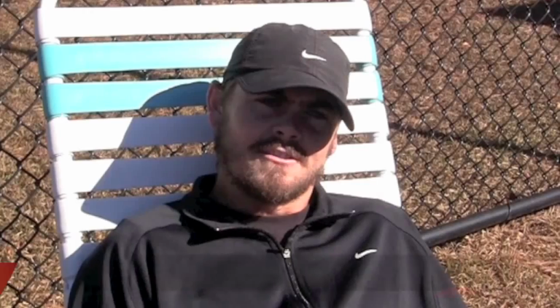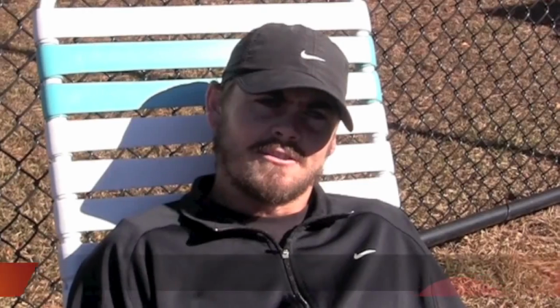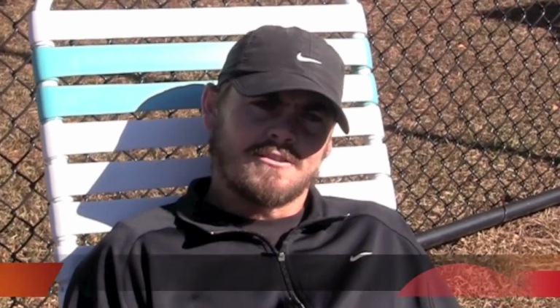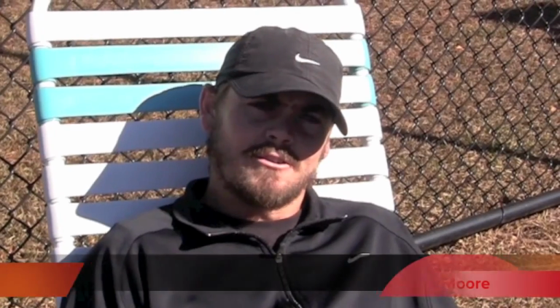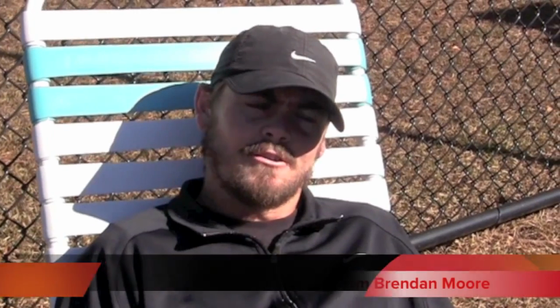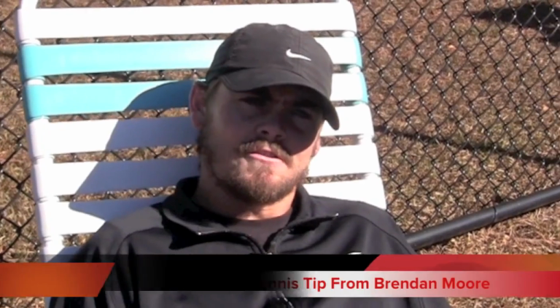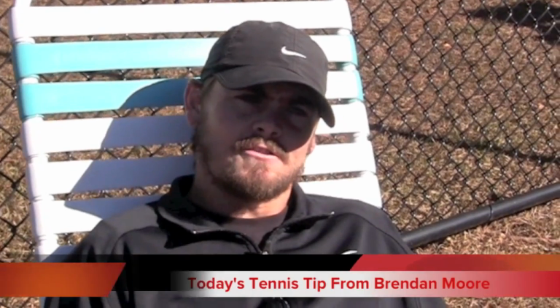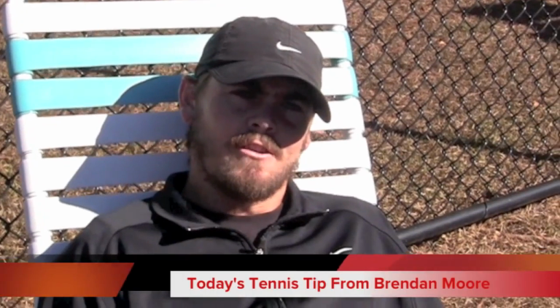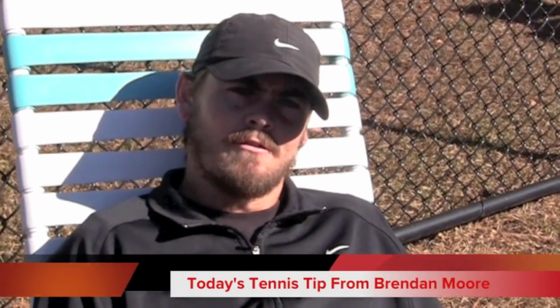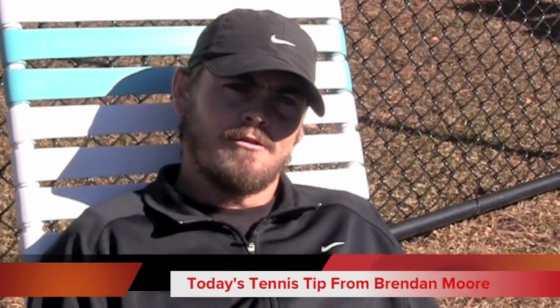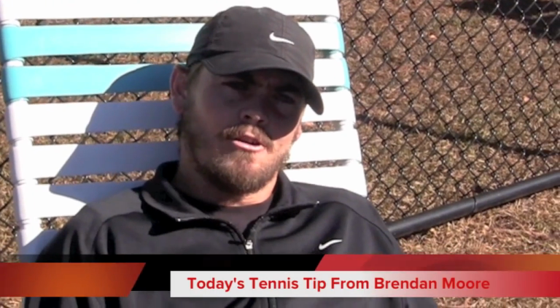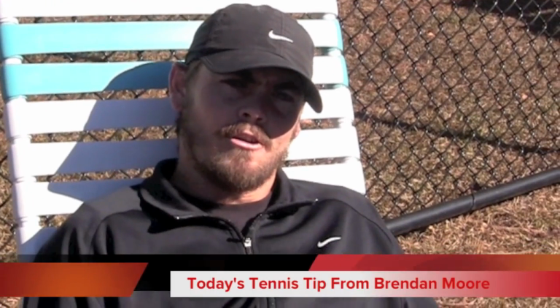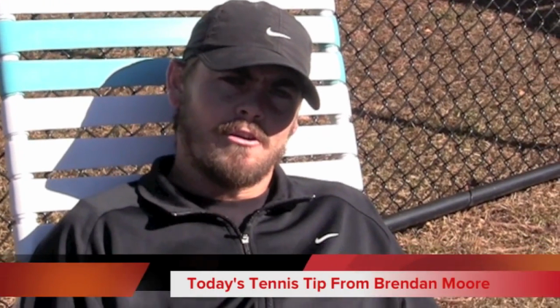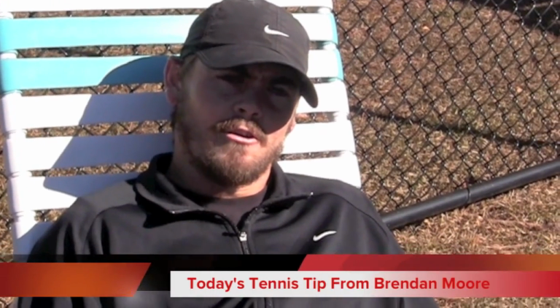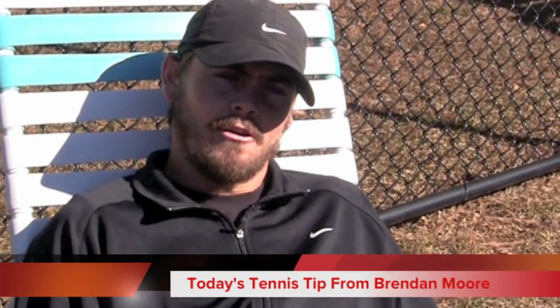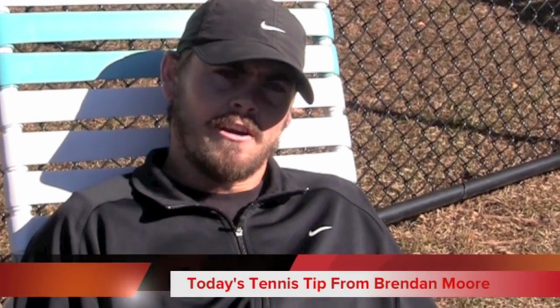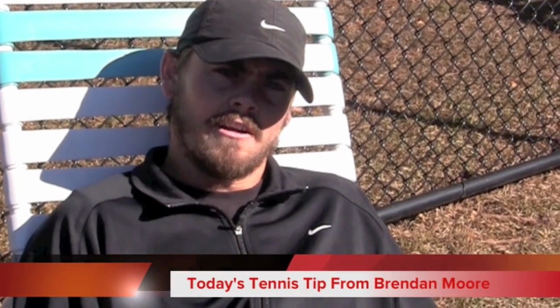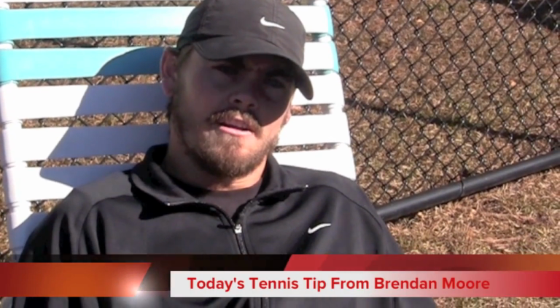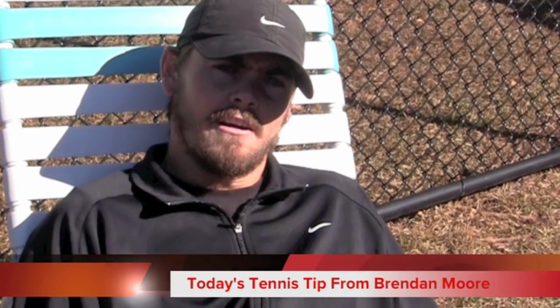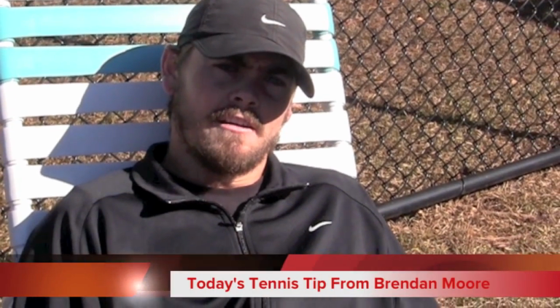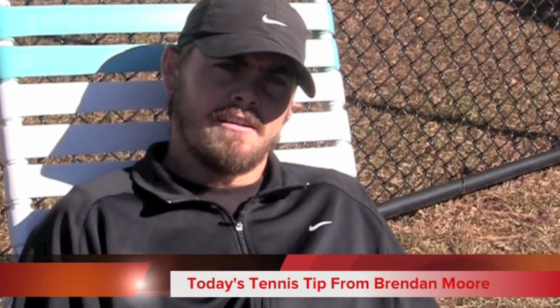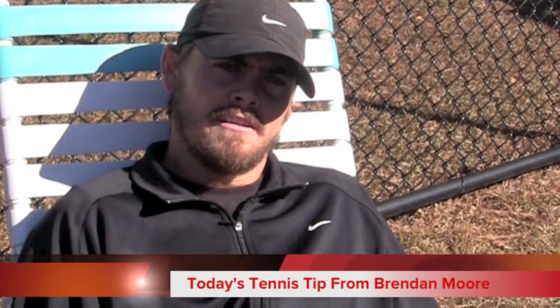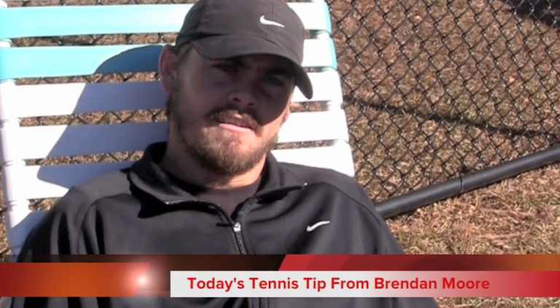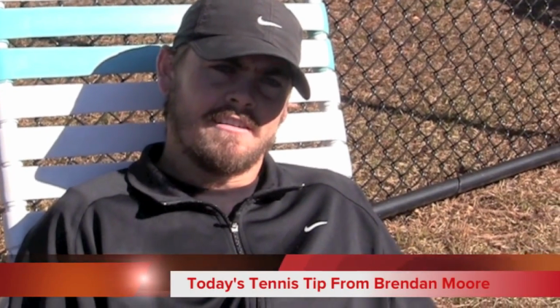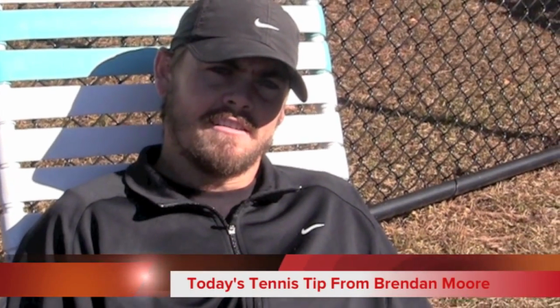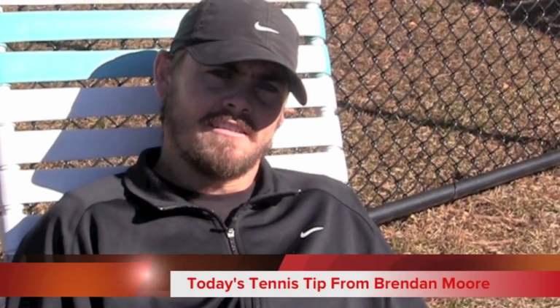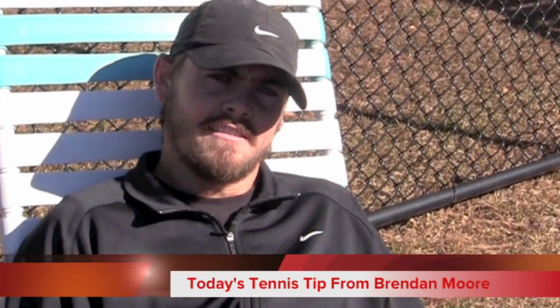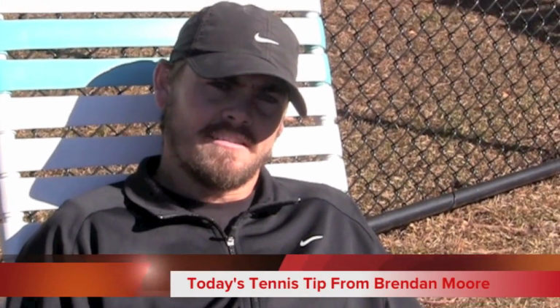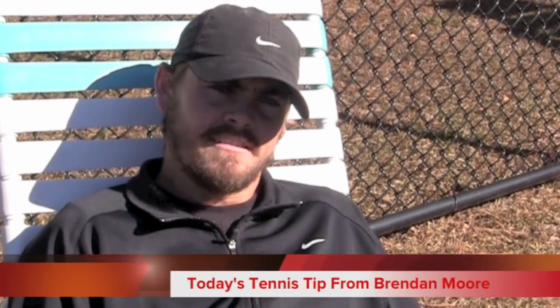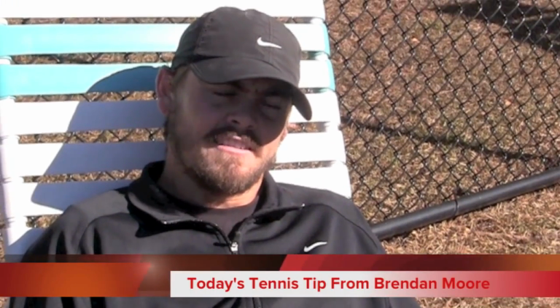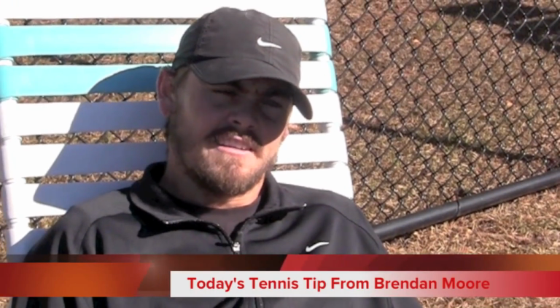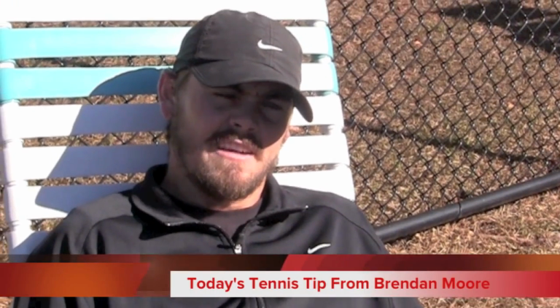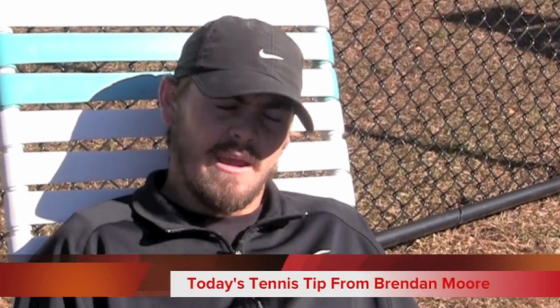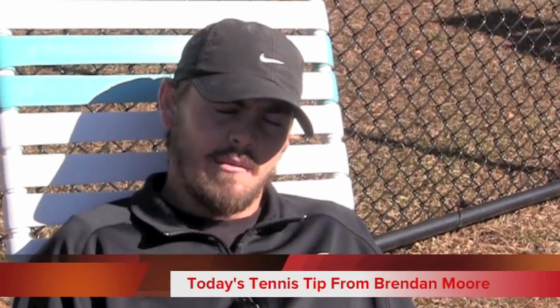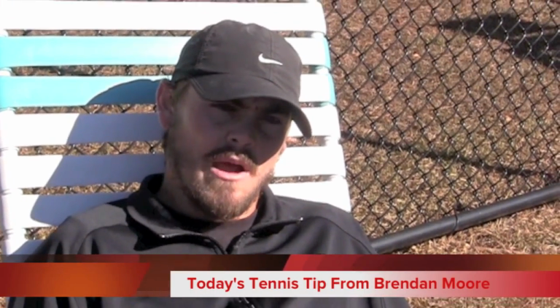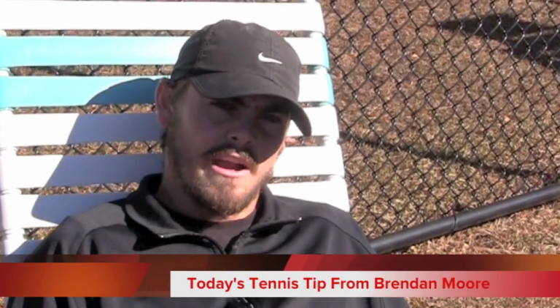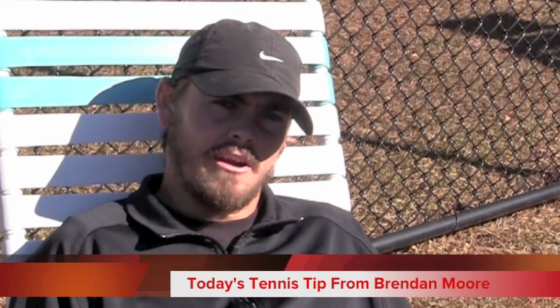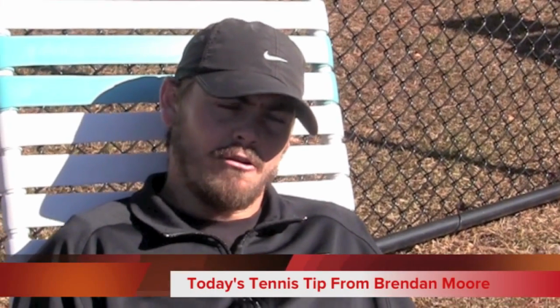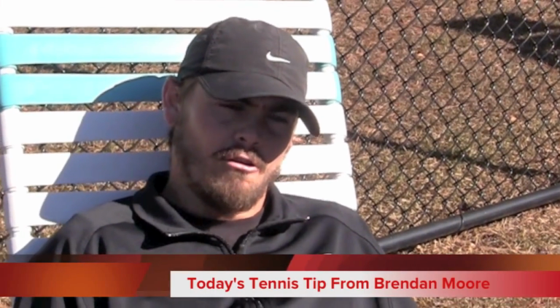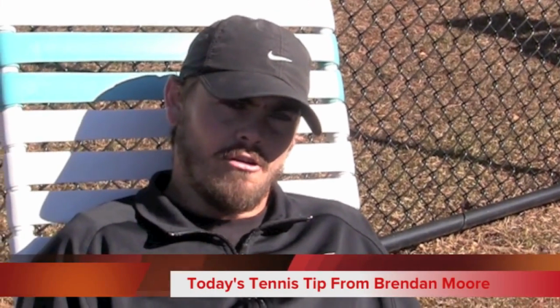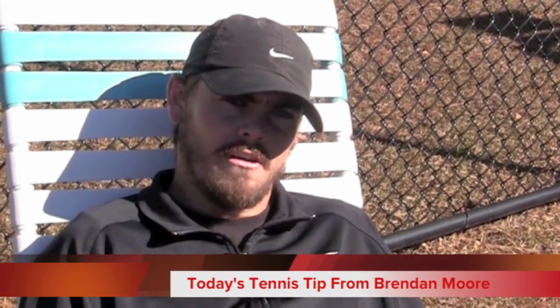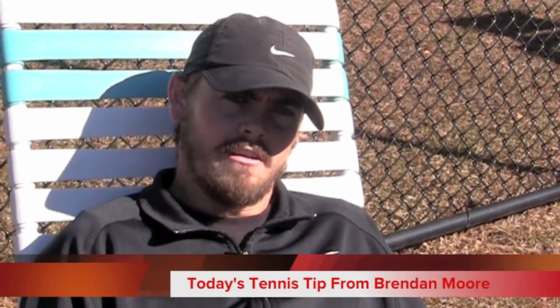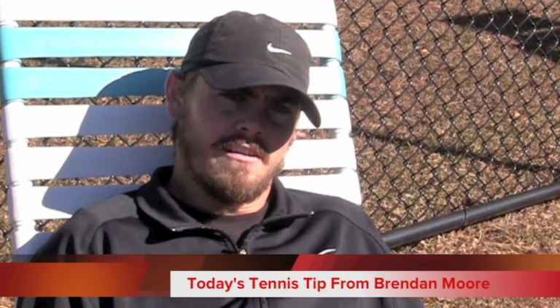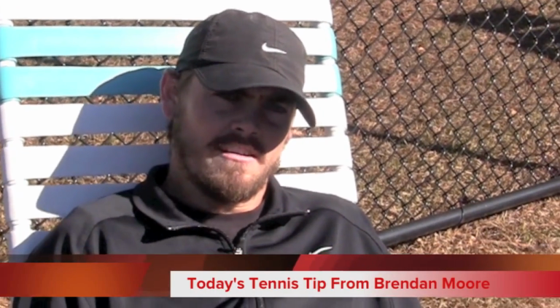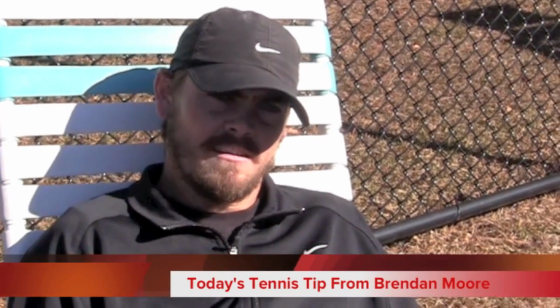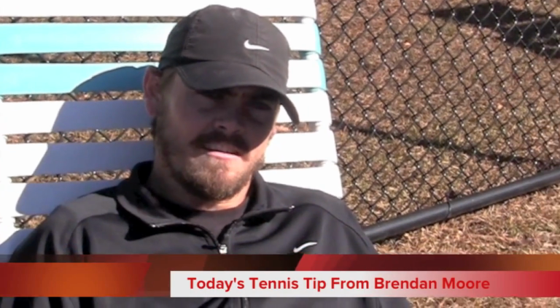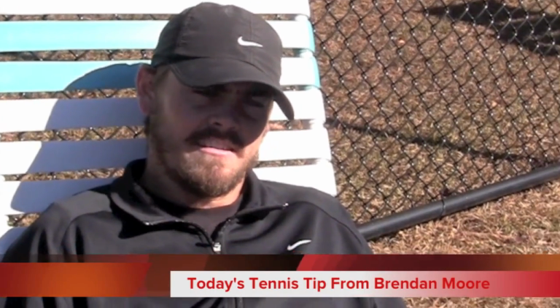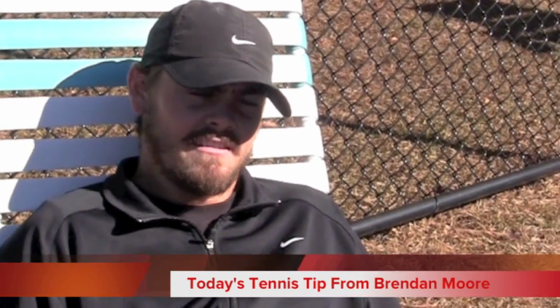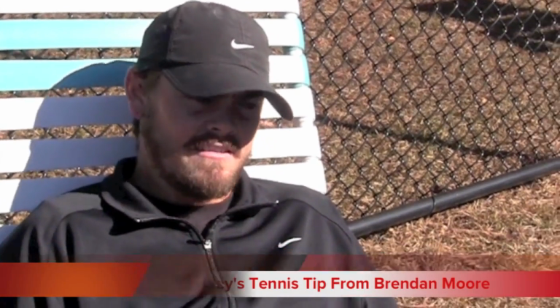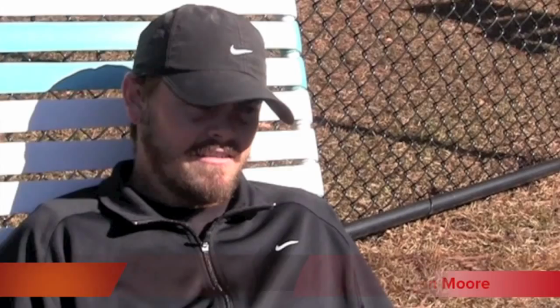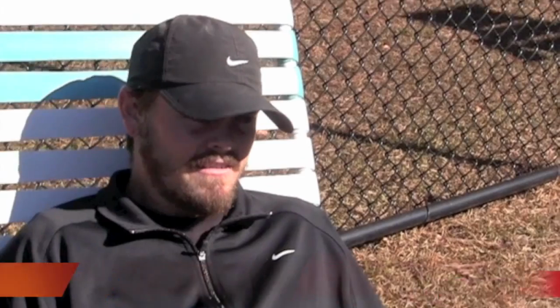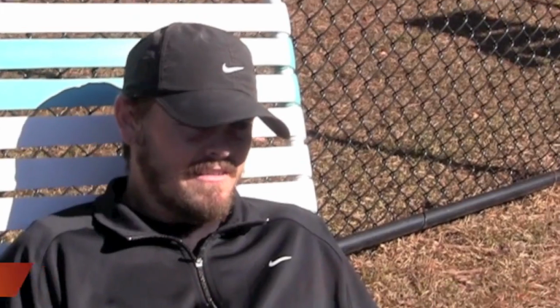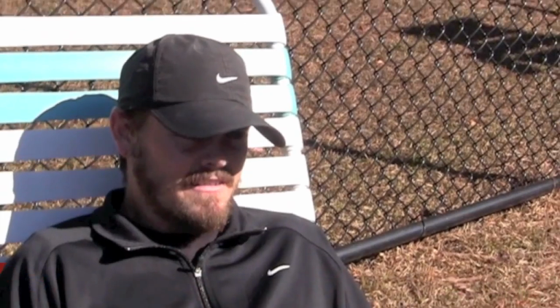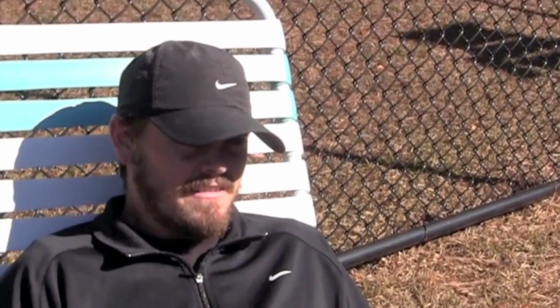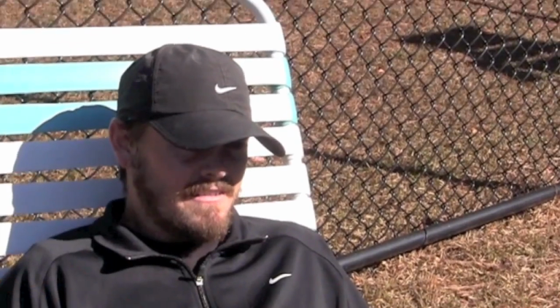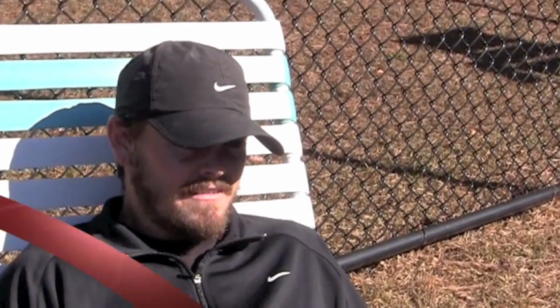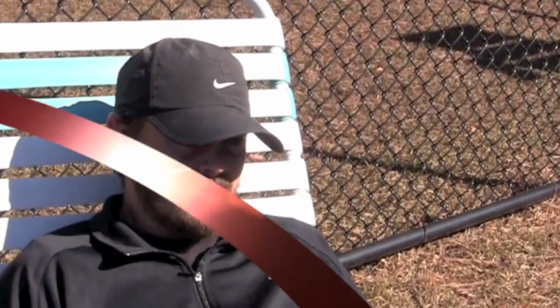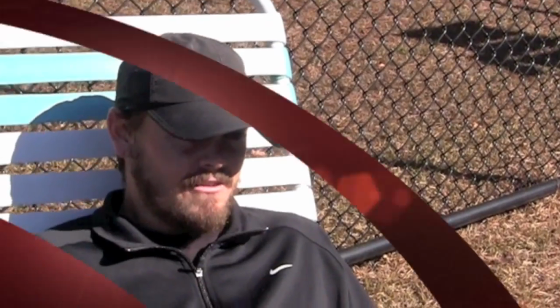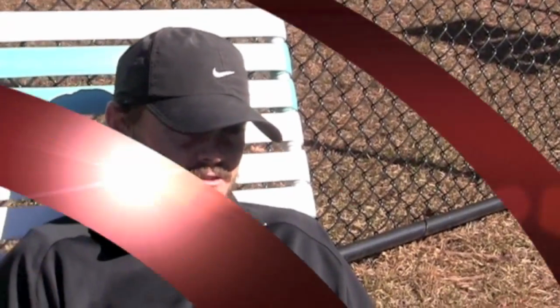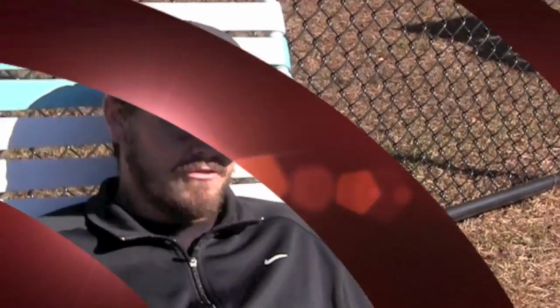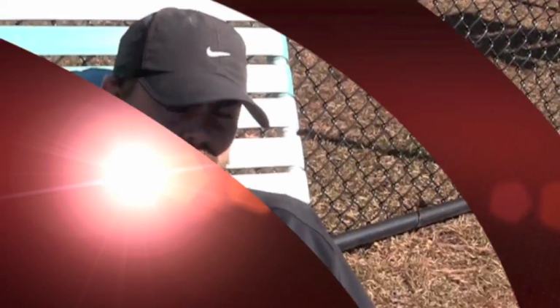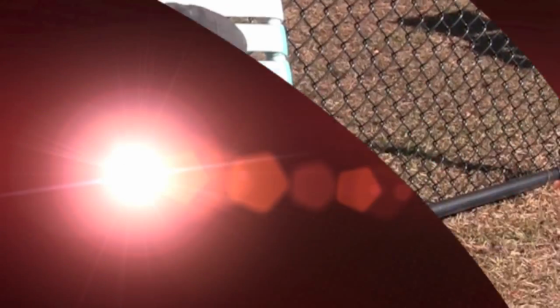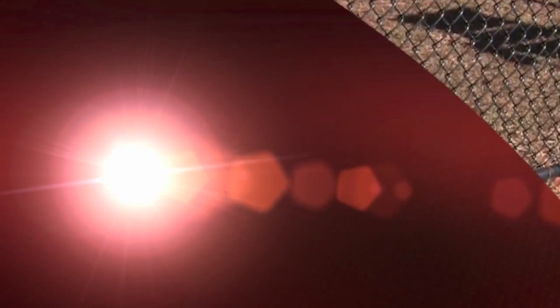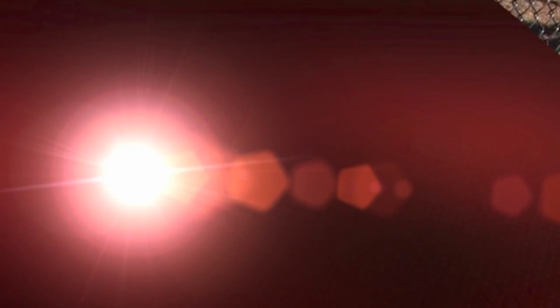Do not serve and volley on green clay. Hang back and grind. You should do fine.